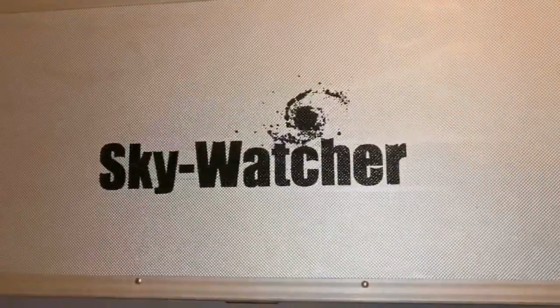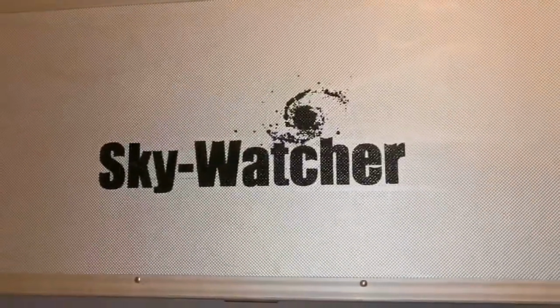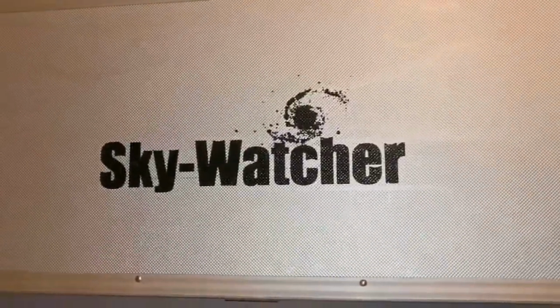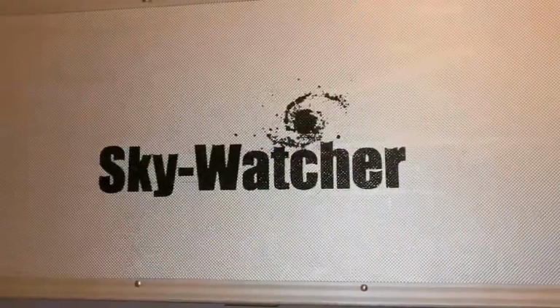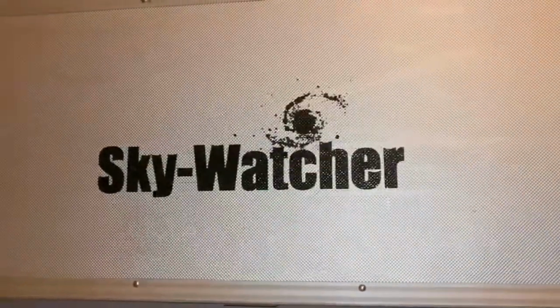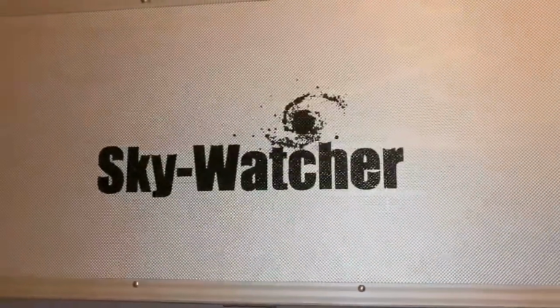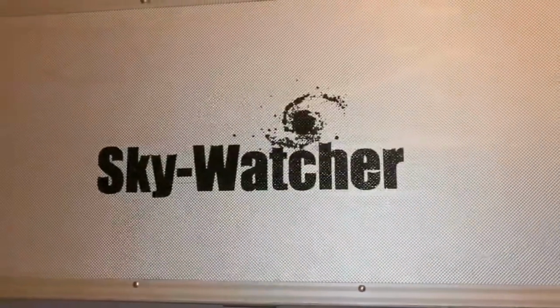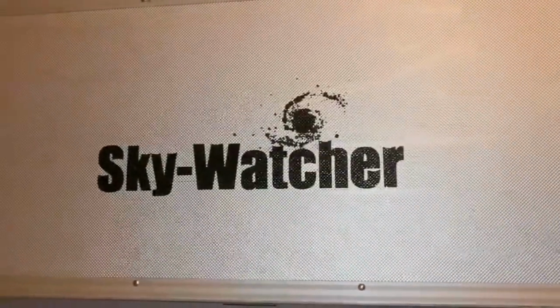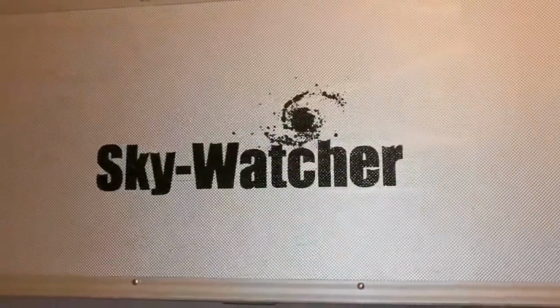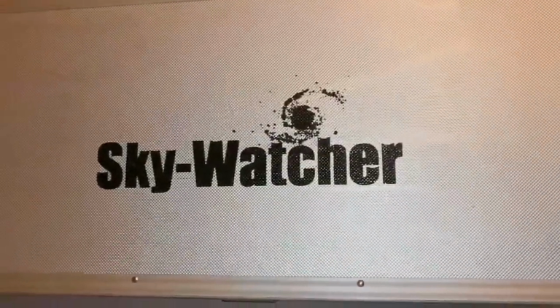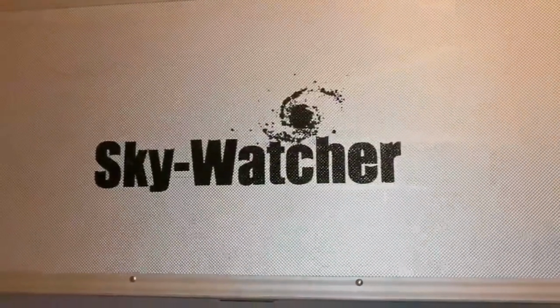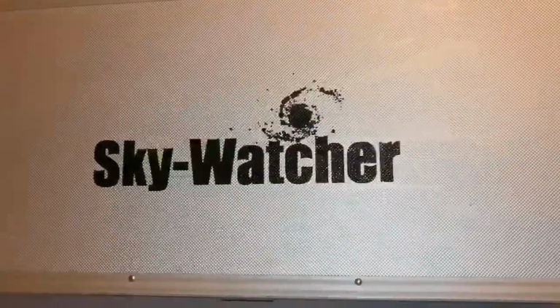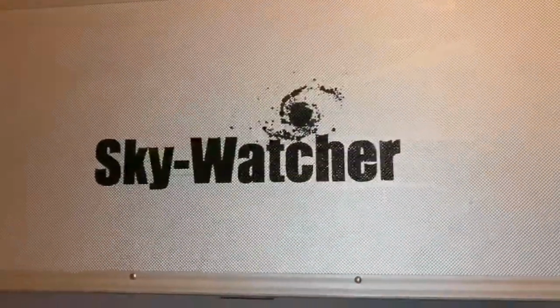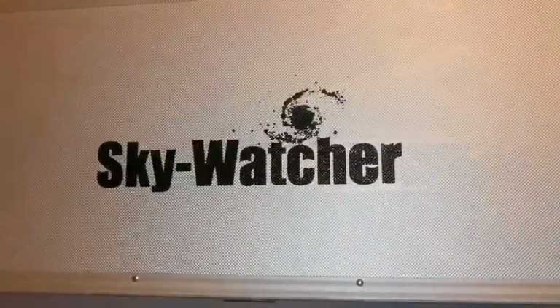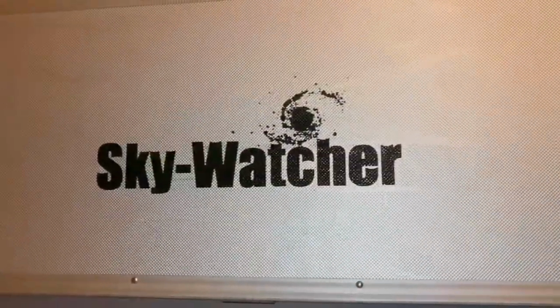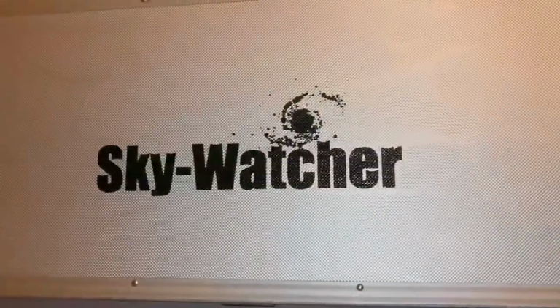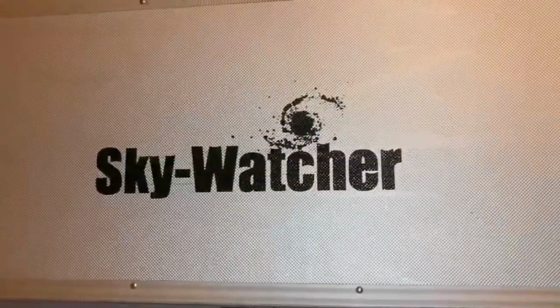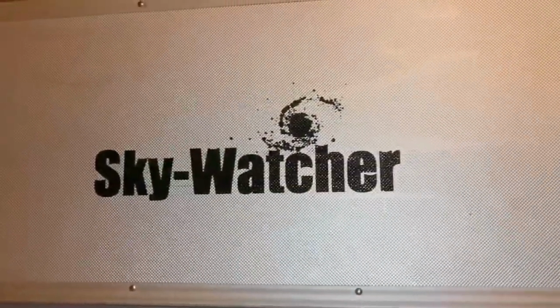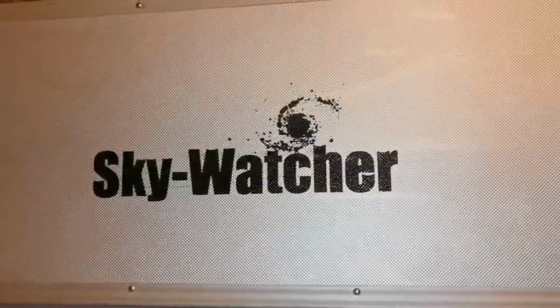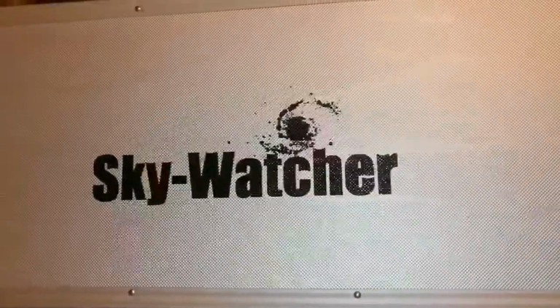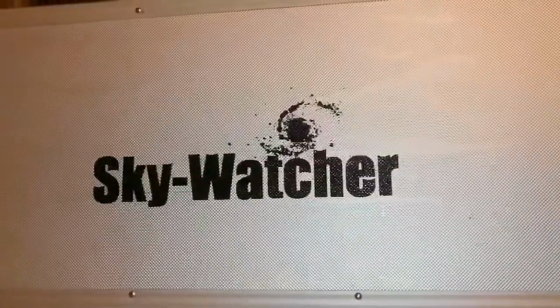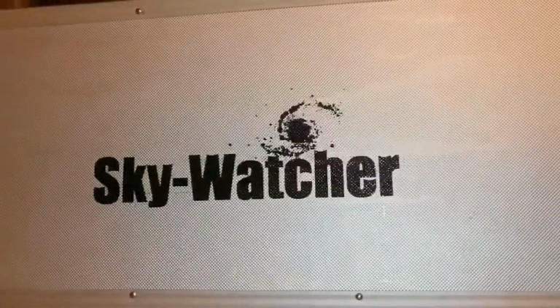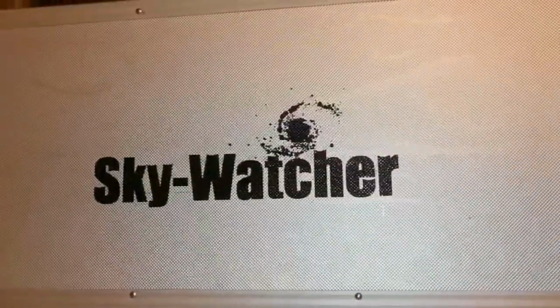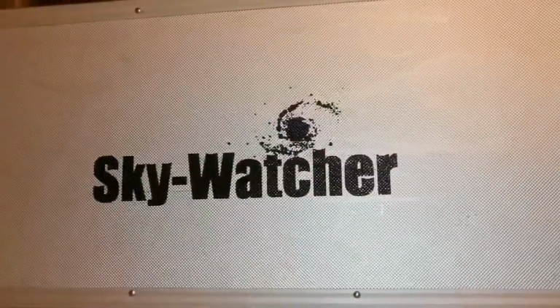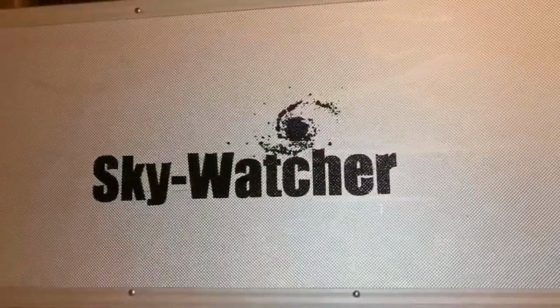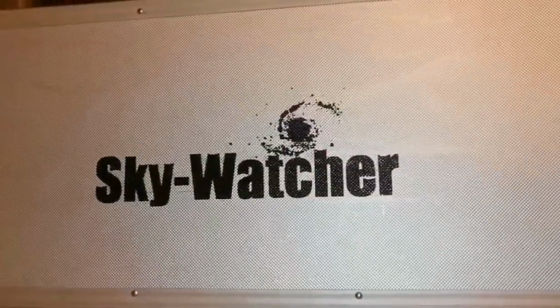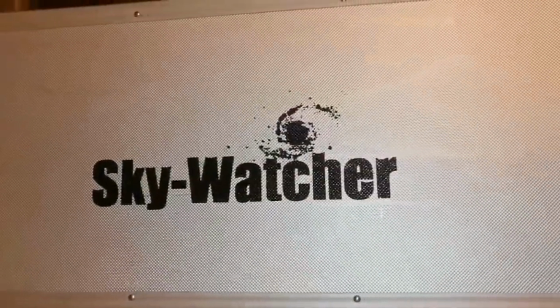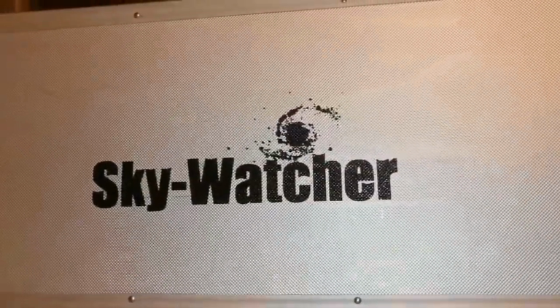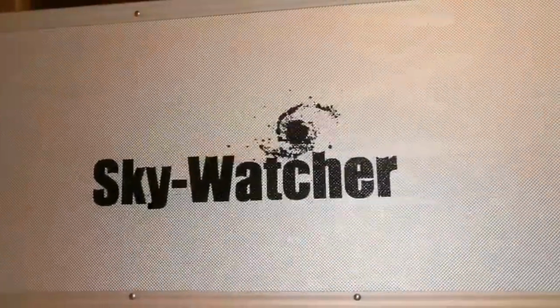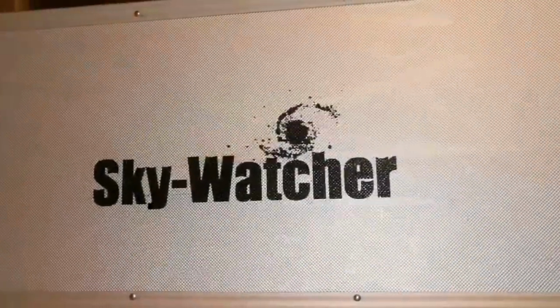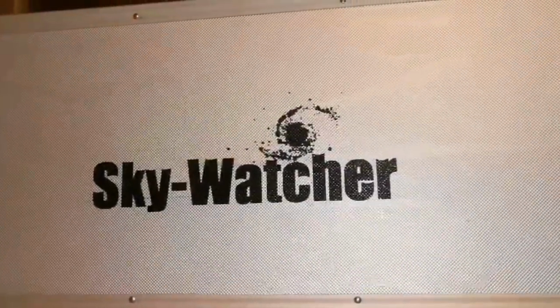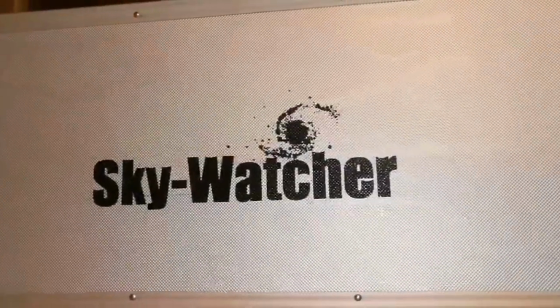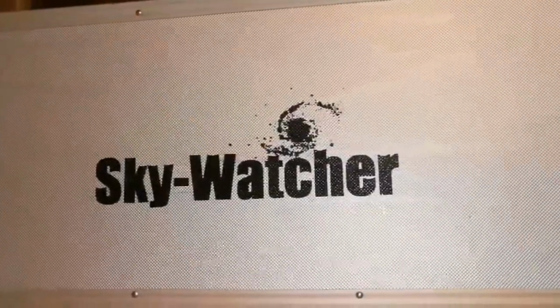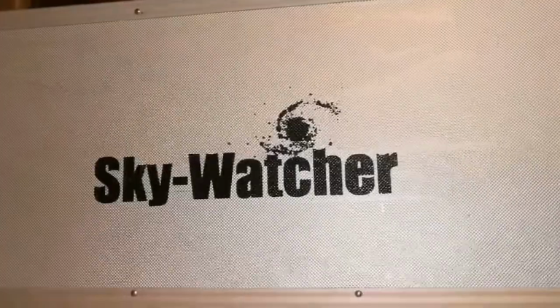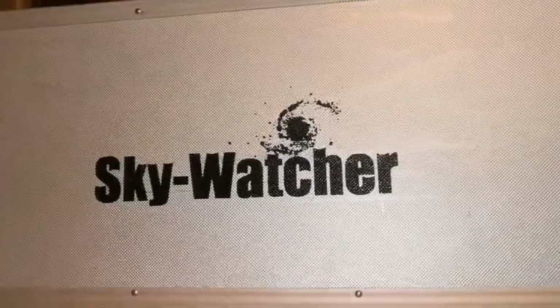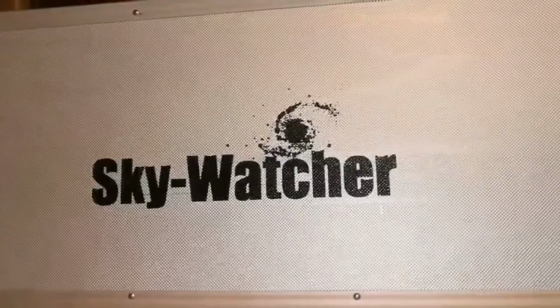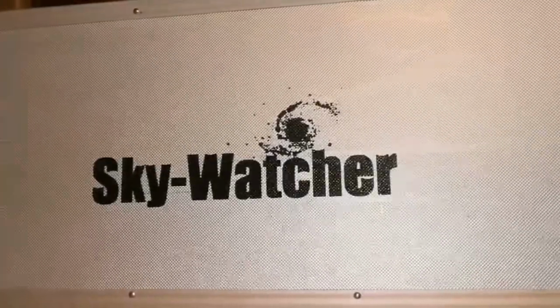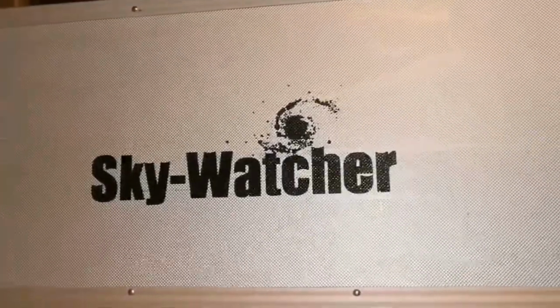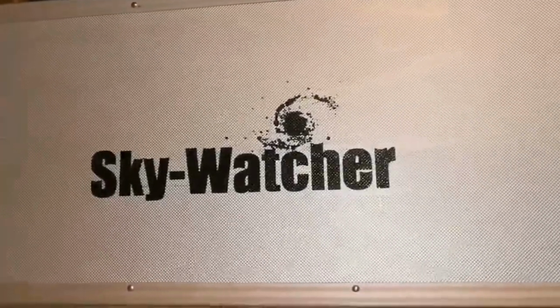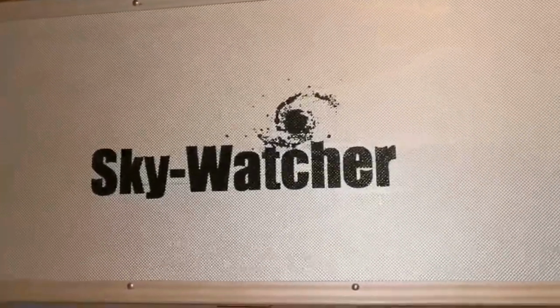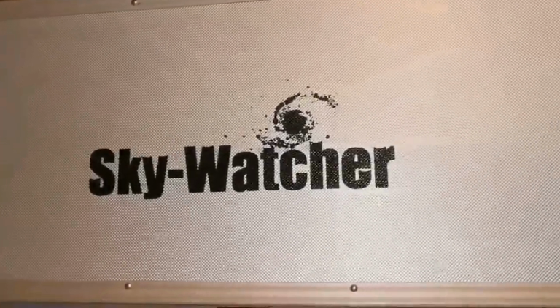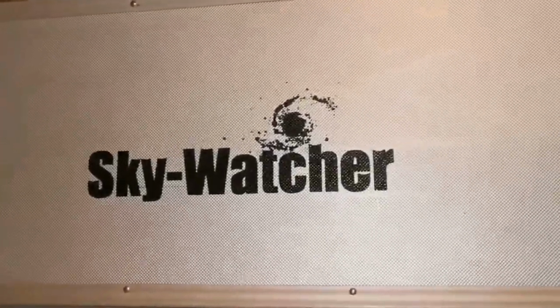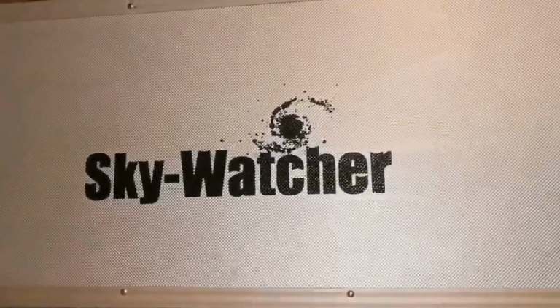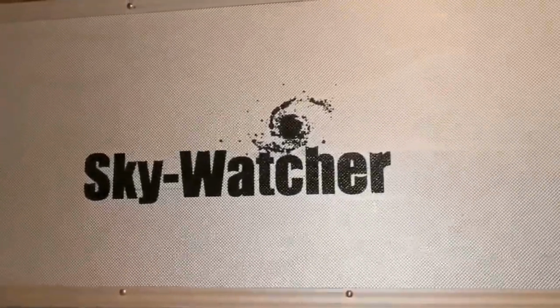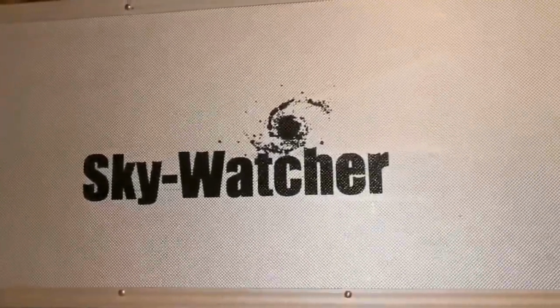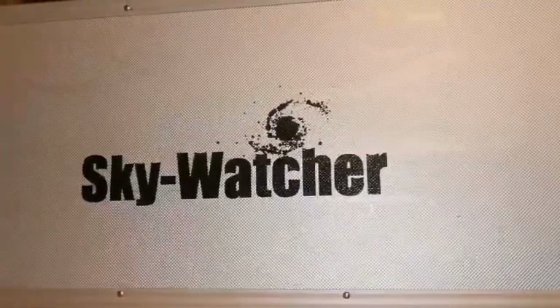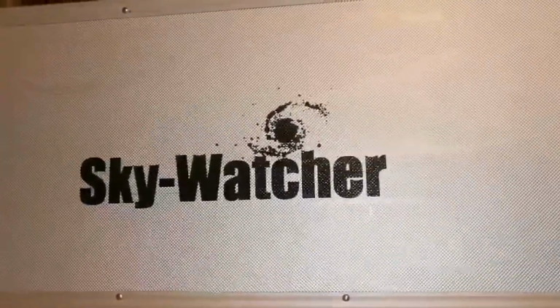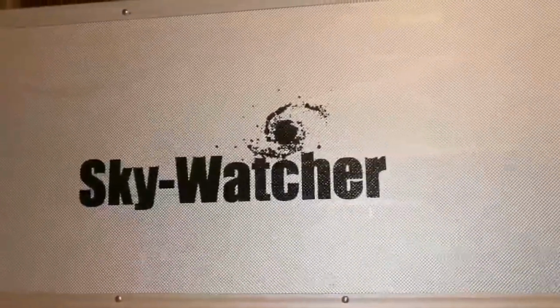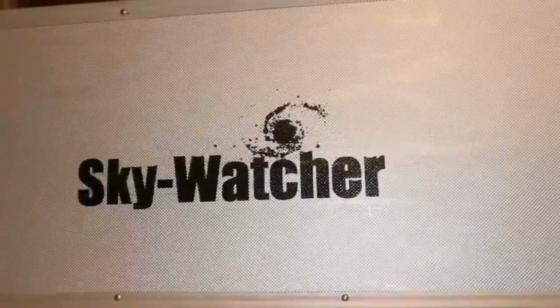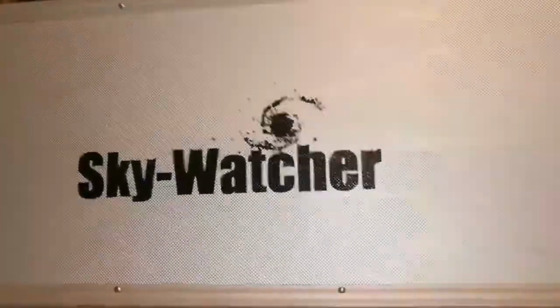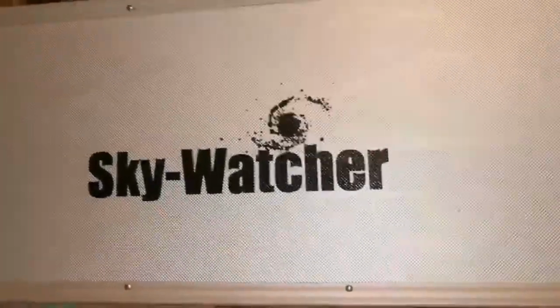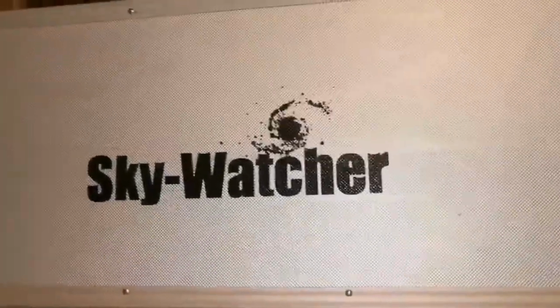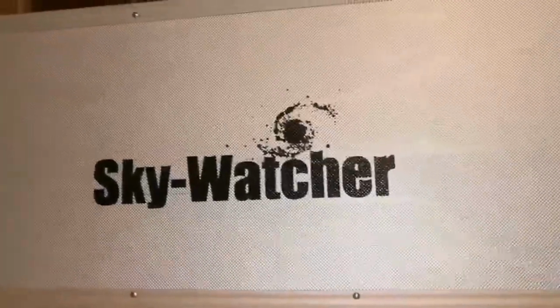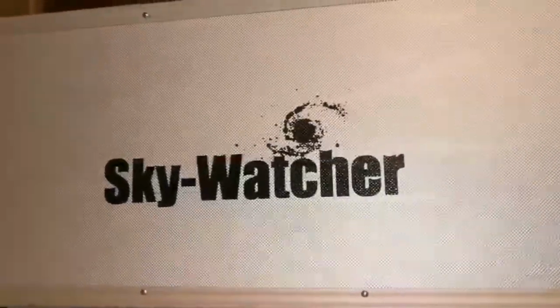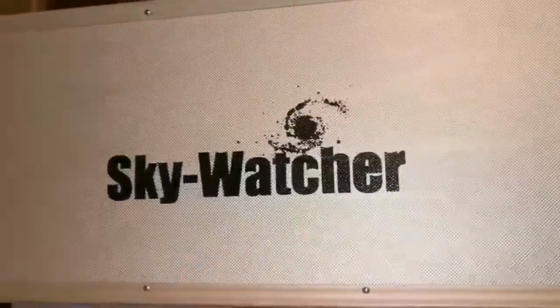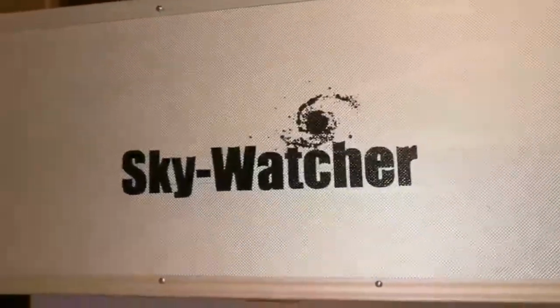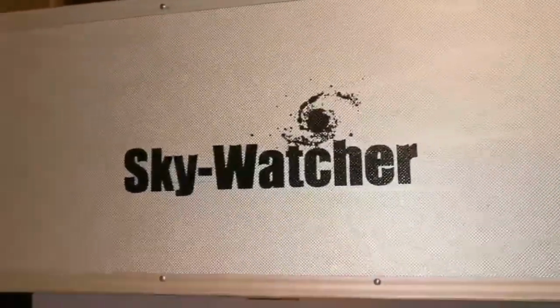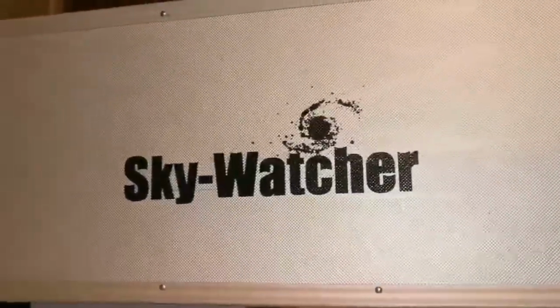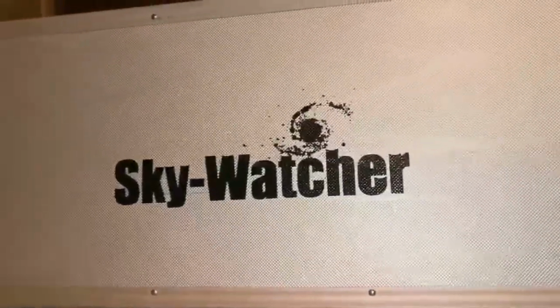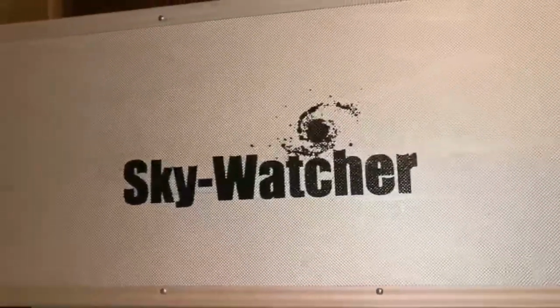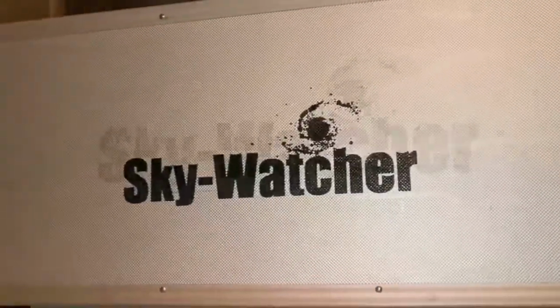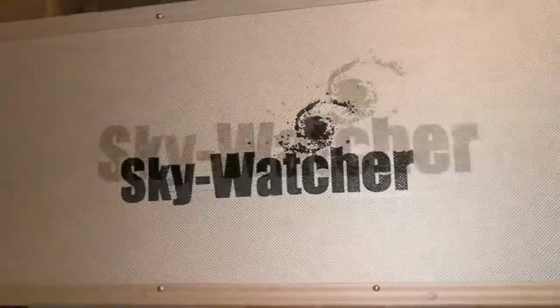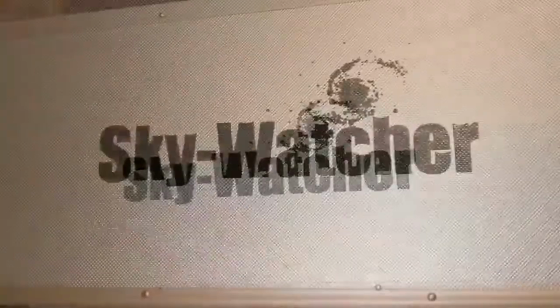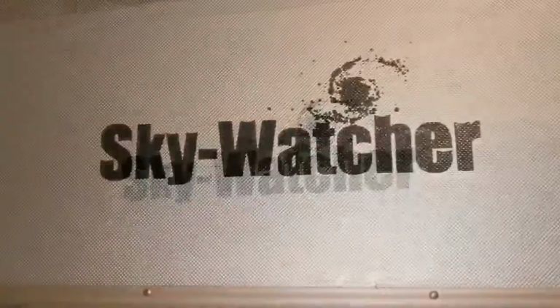So finding one second-hand is a good thing if you can find it. I was lucky — I found an apochromatic. Let's unbox it and see.